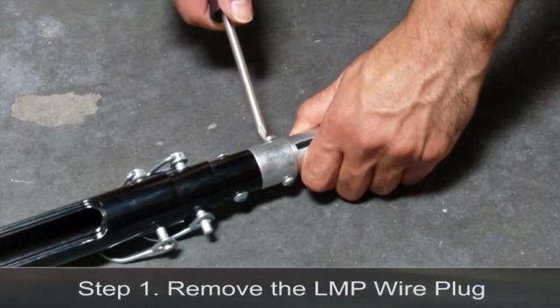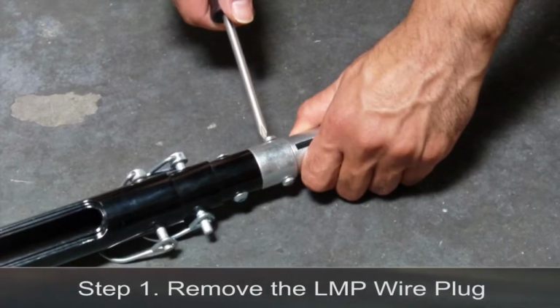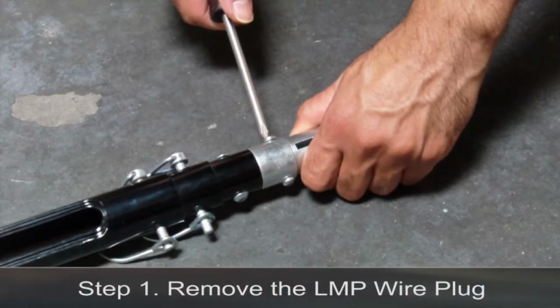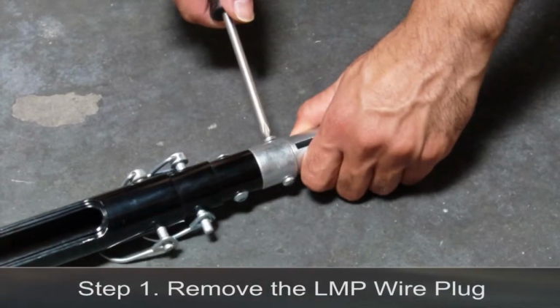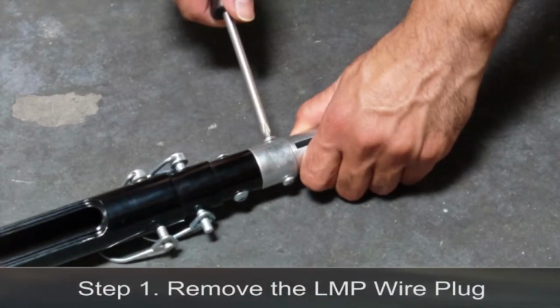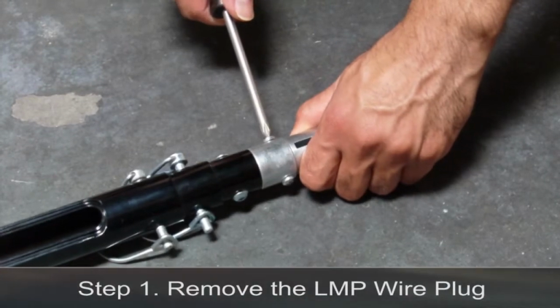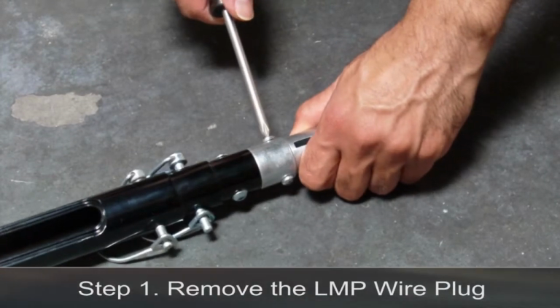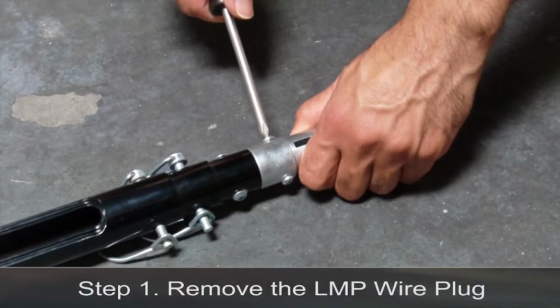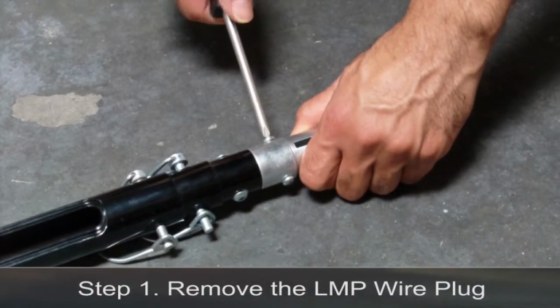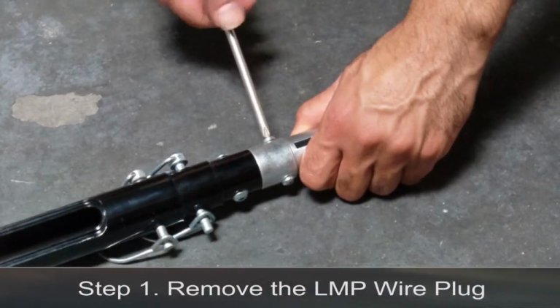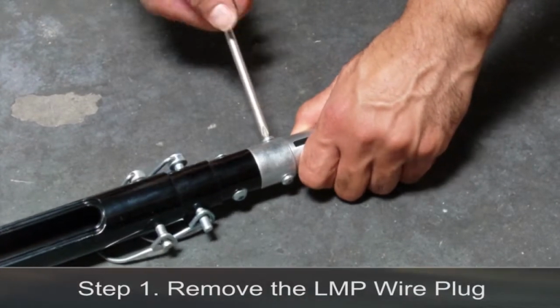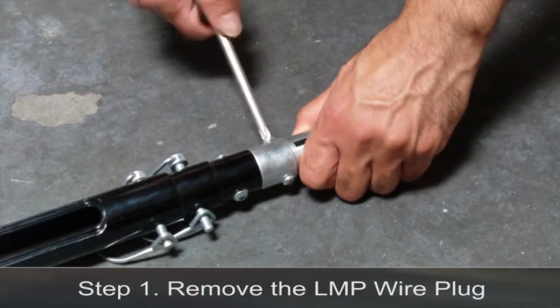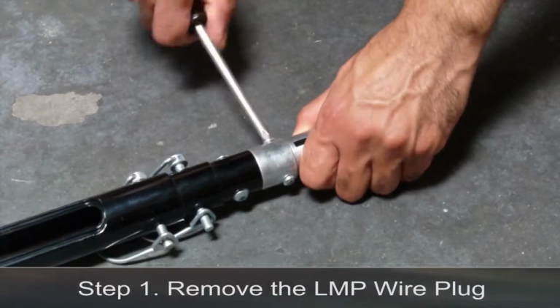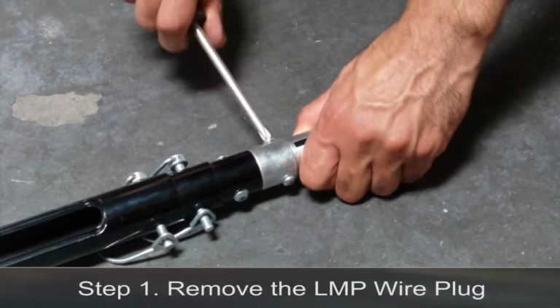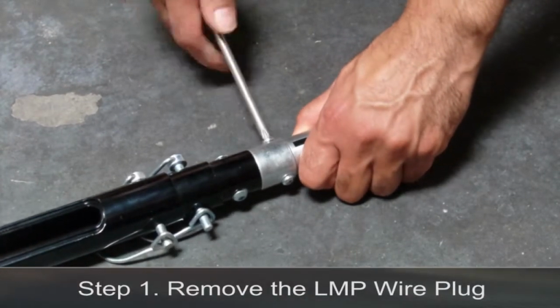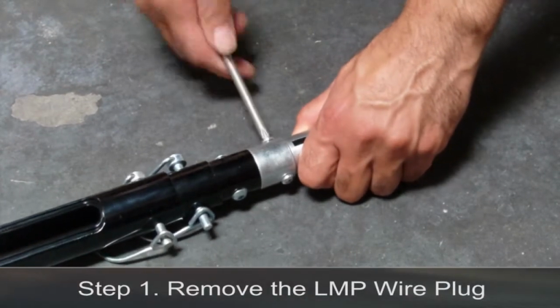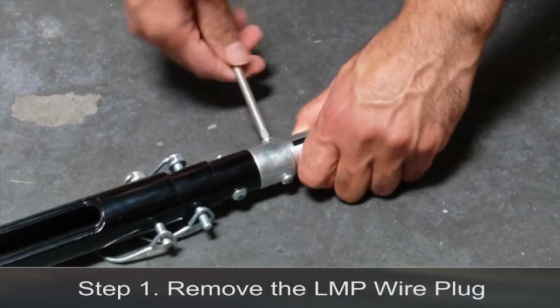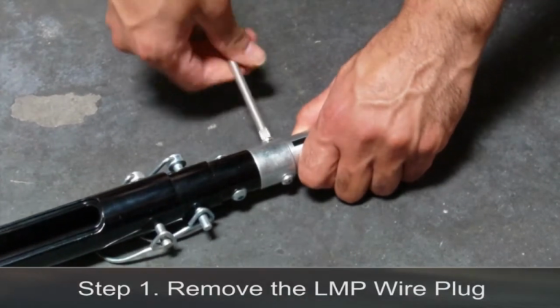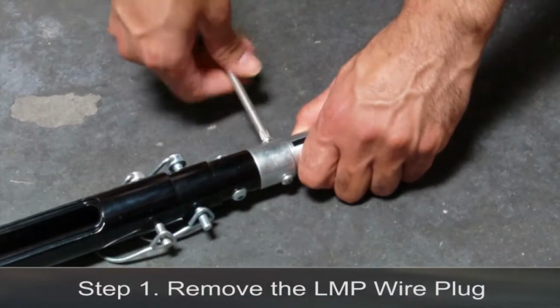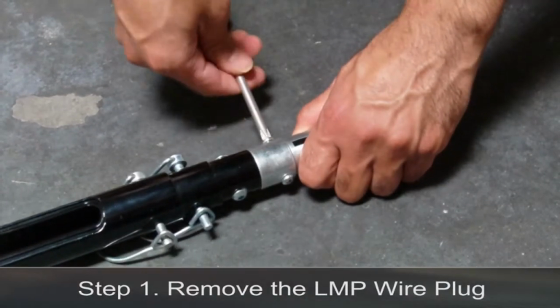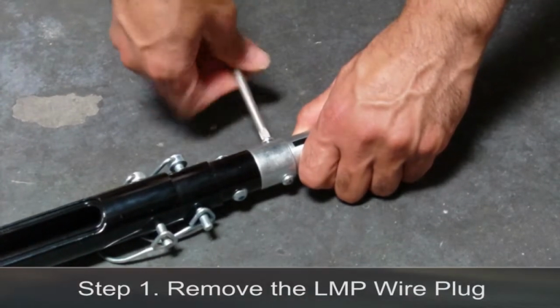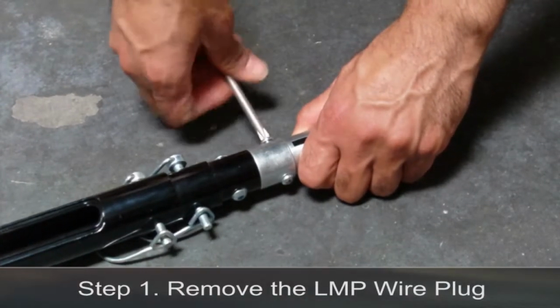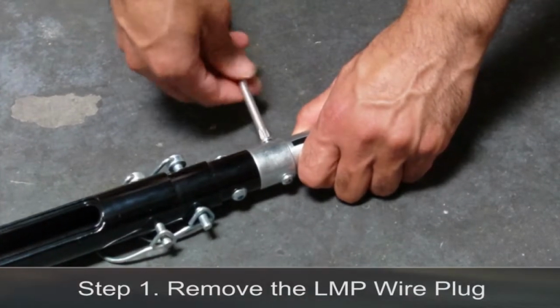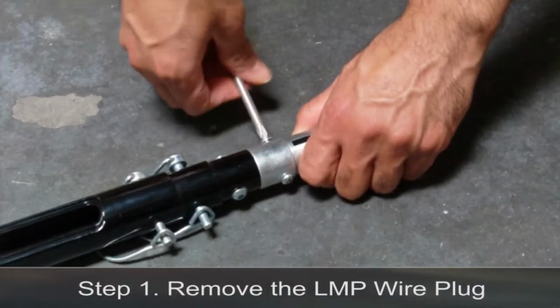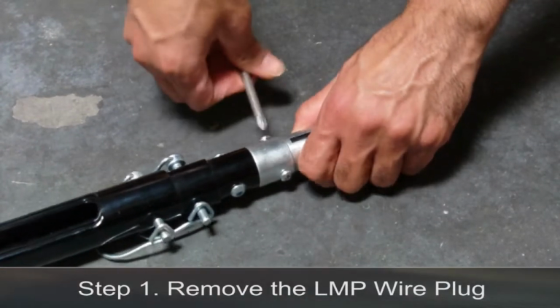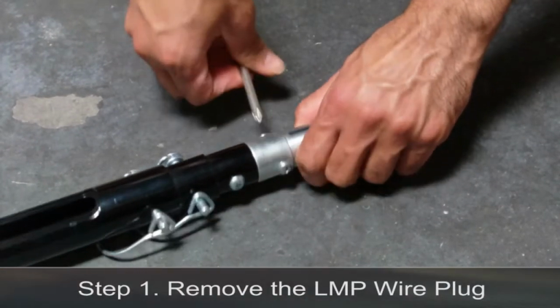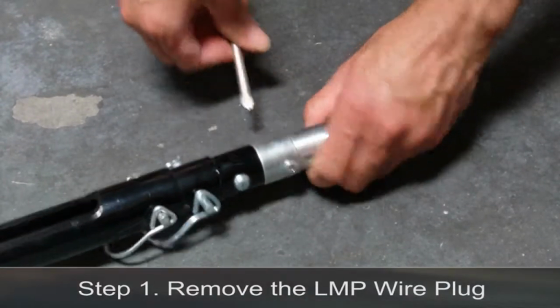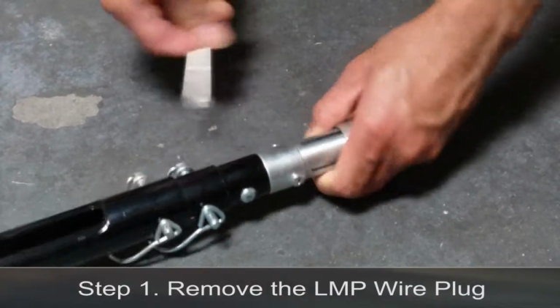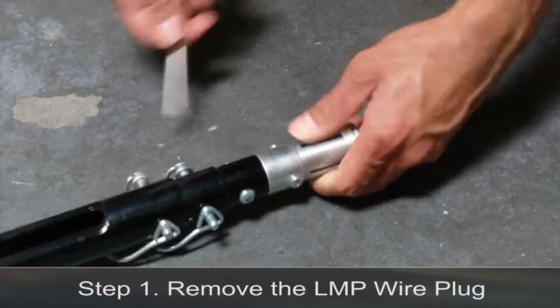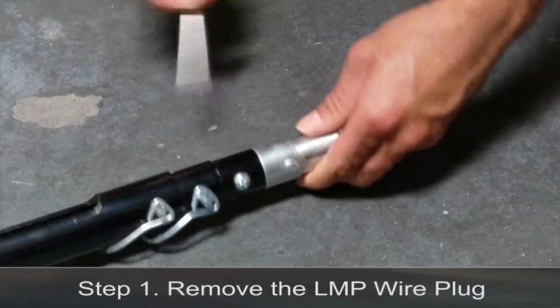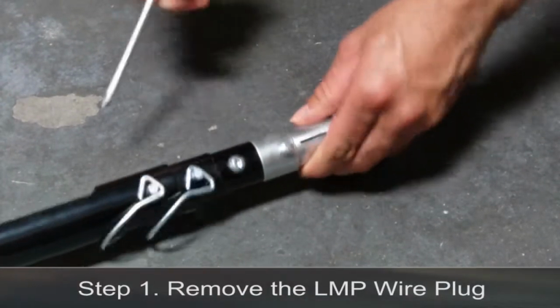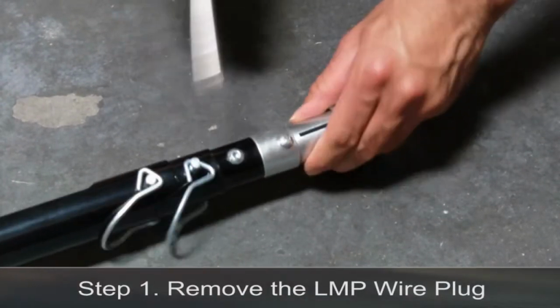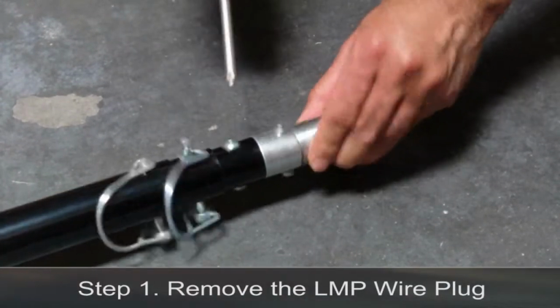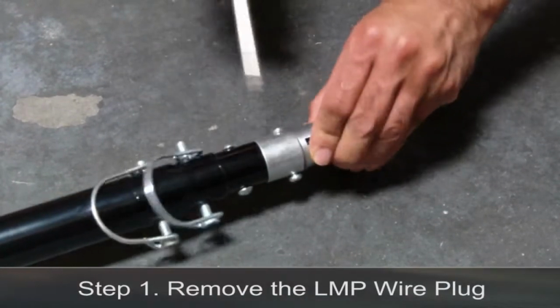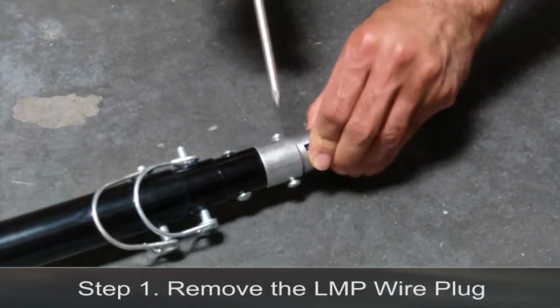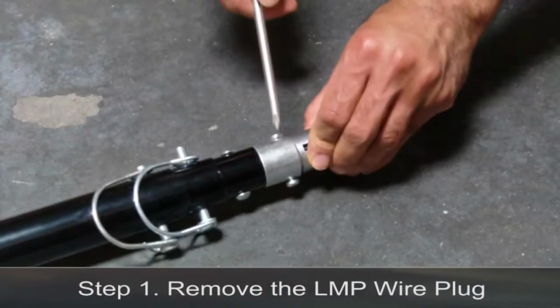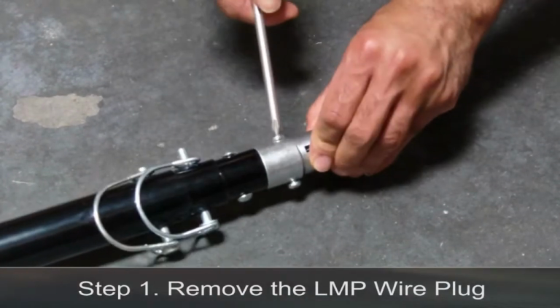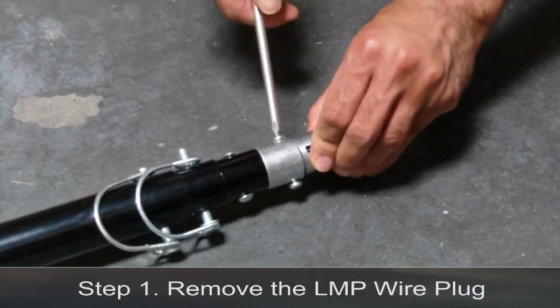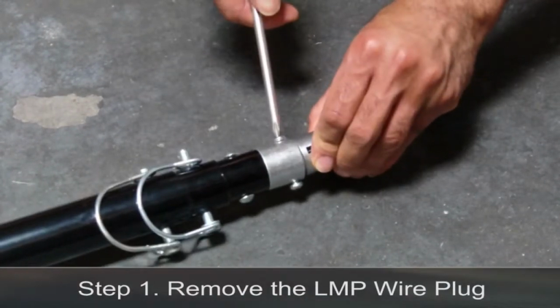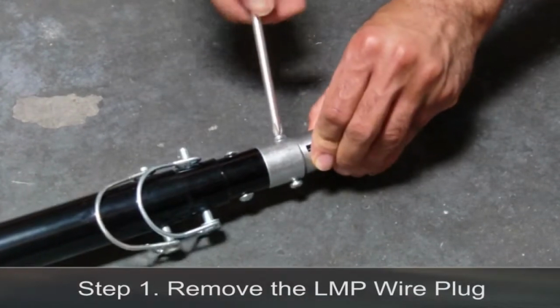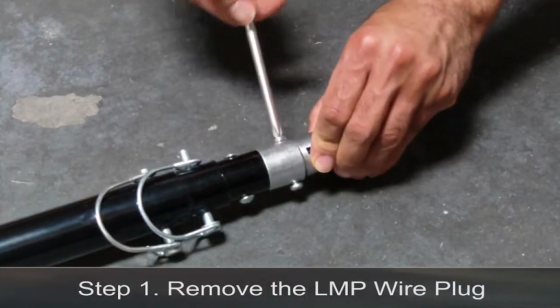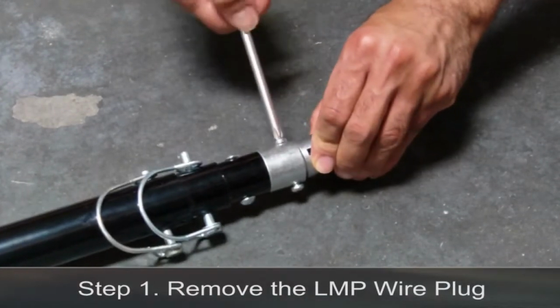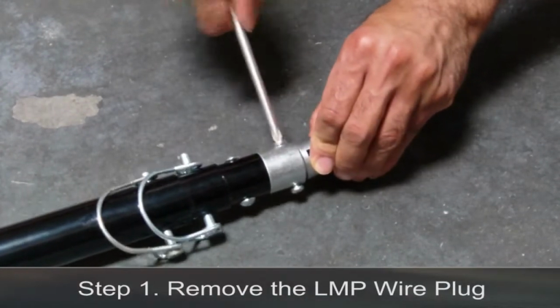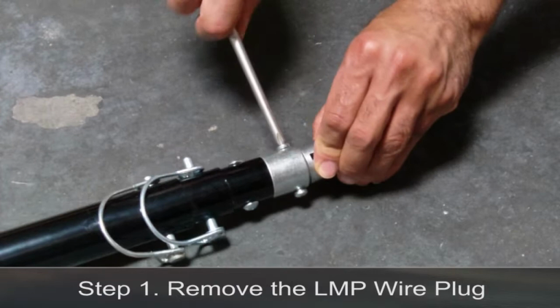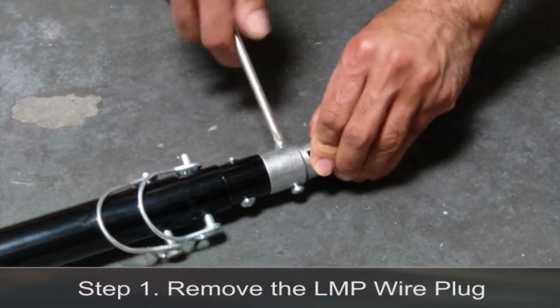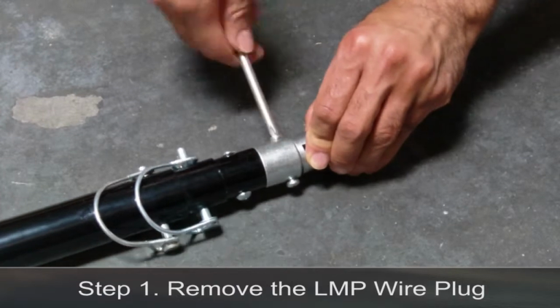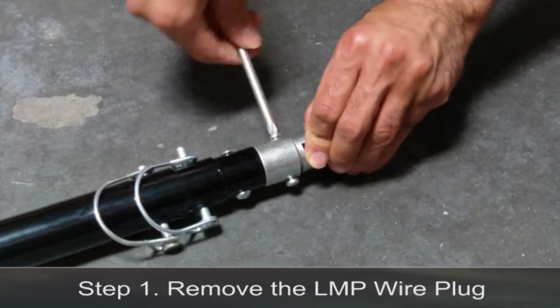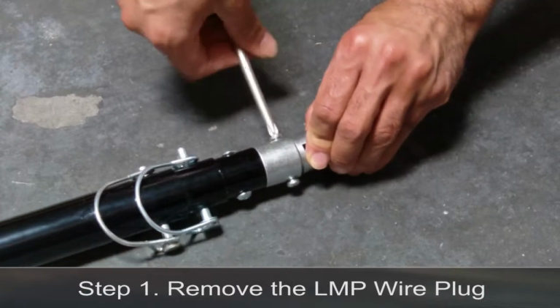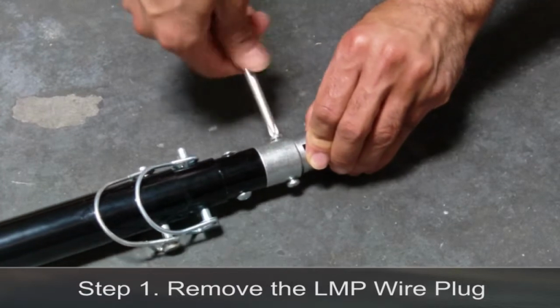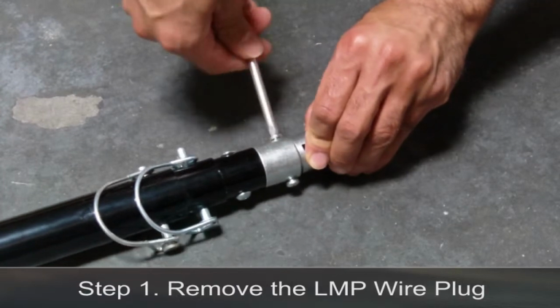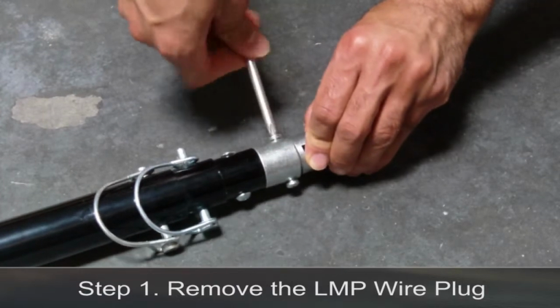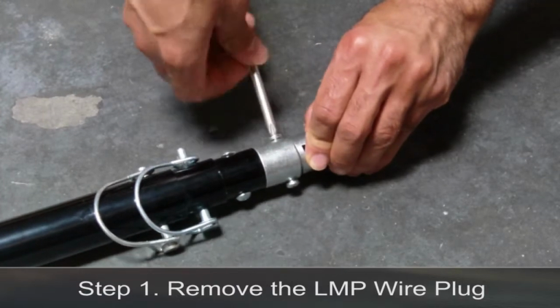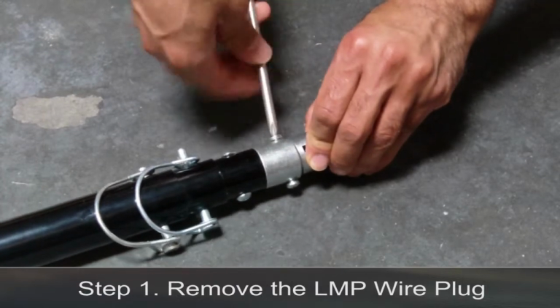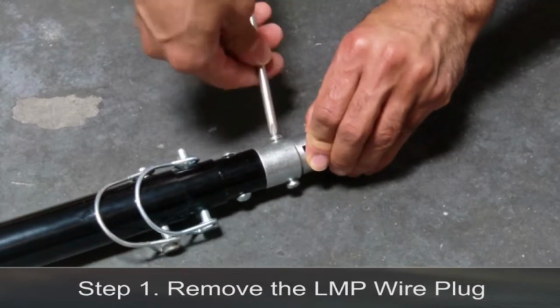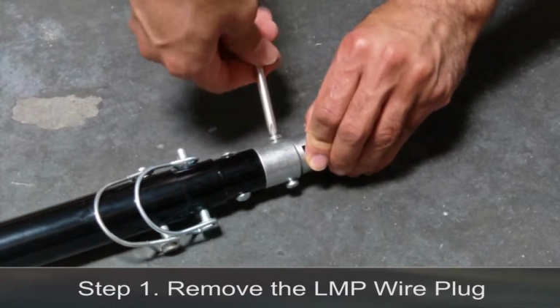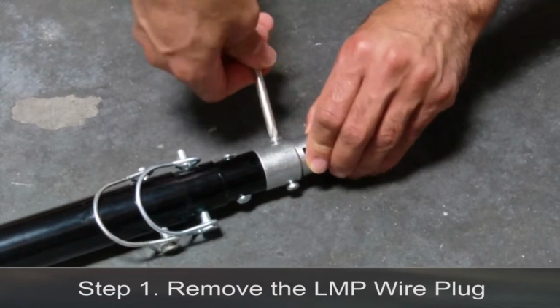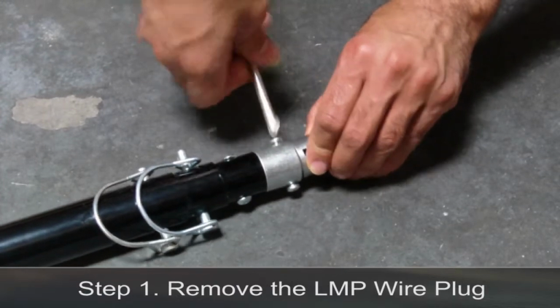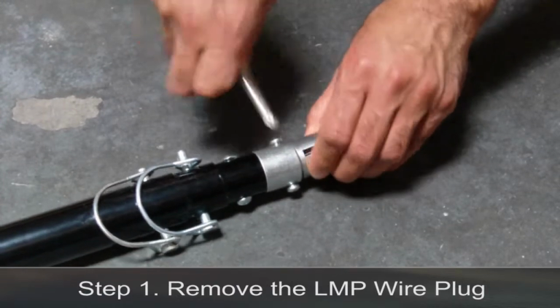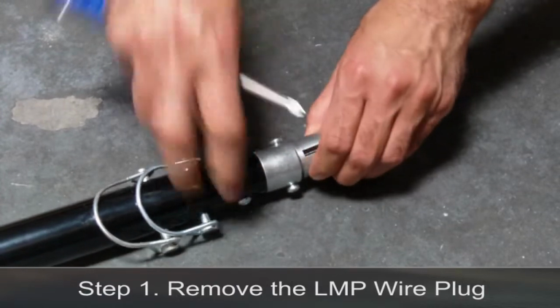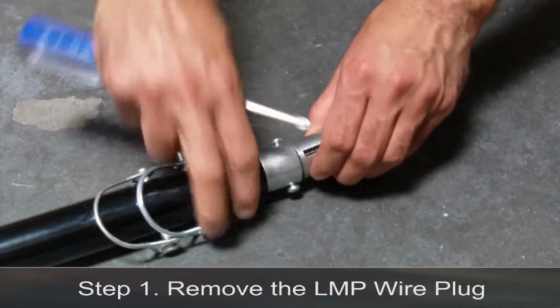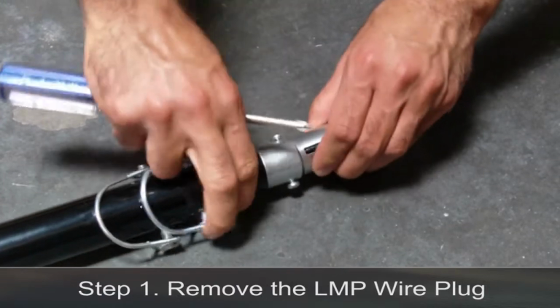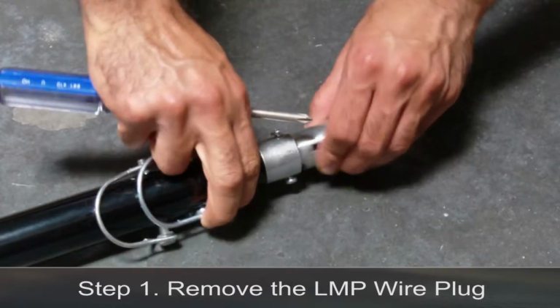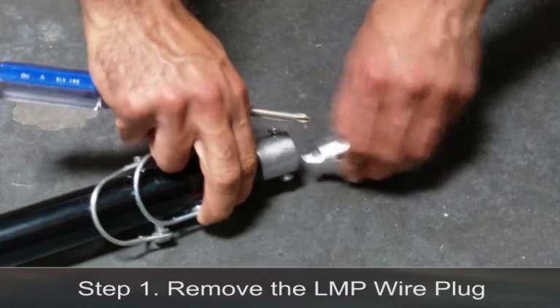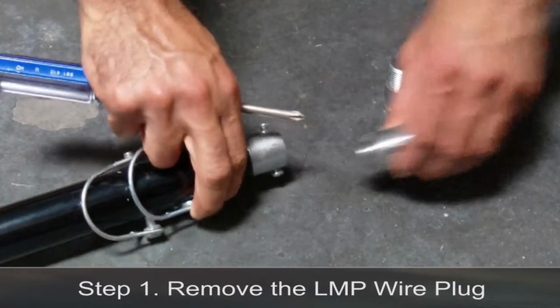Step 1. Remove the LMP wire plug. Loosen both Phillips head set screws on the top of the LMP base.